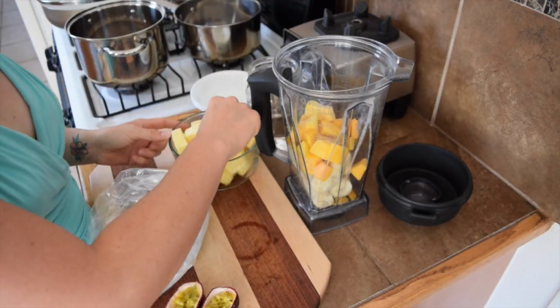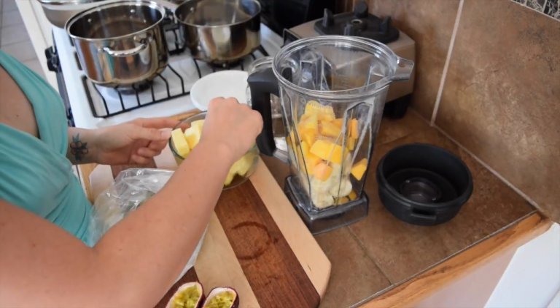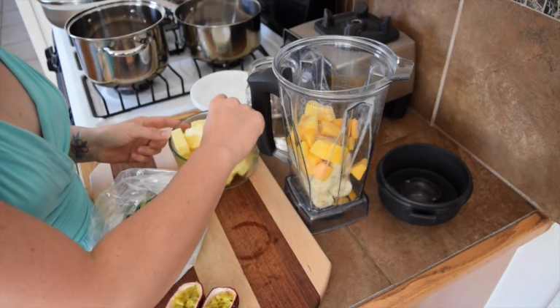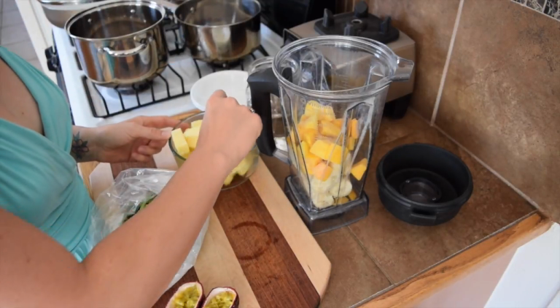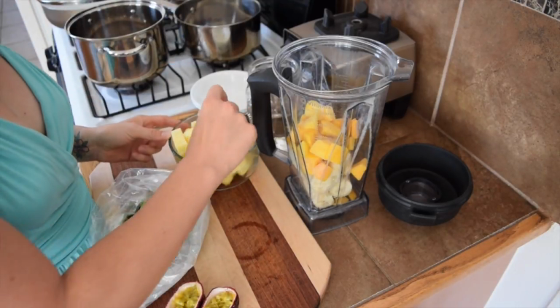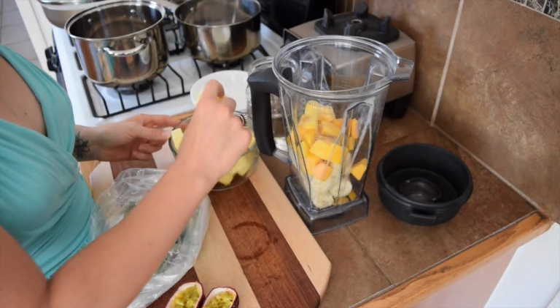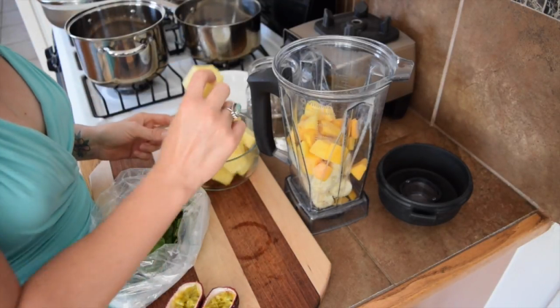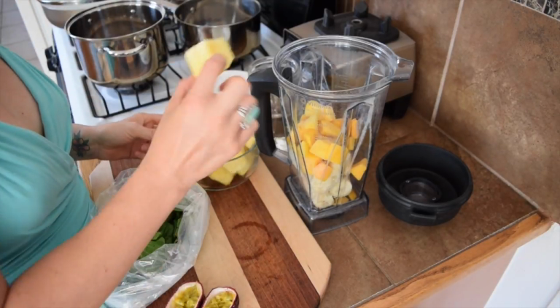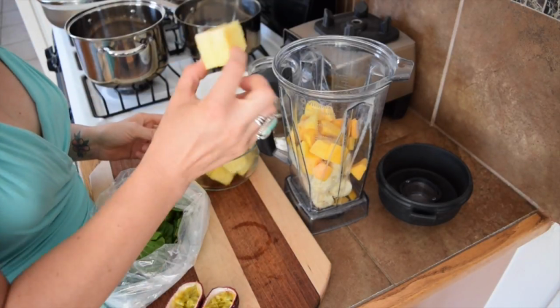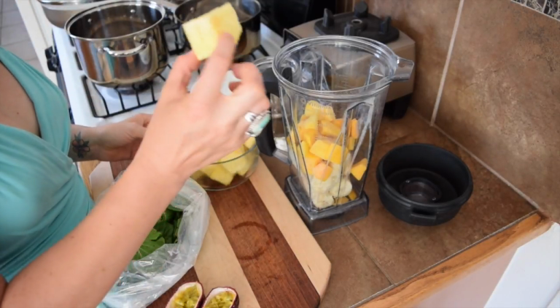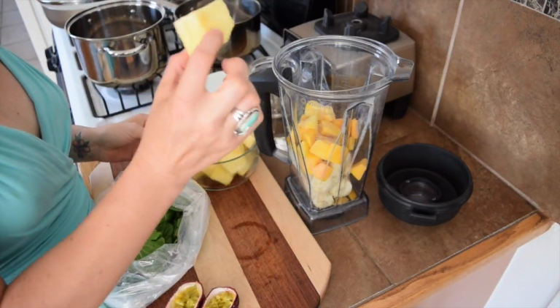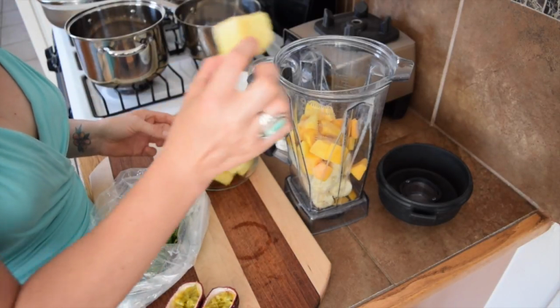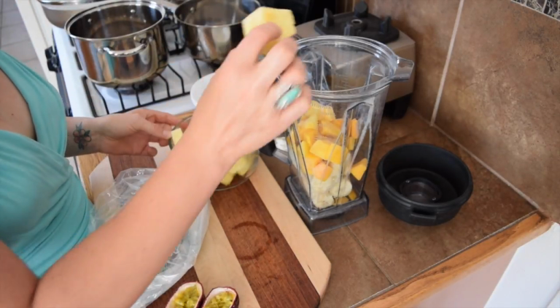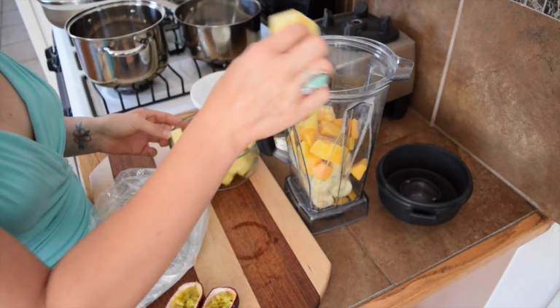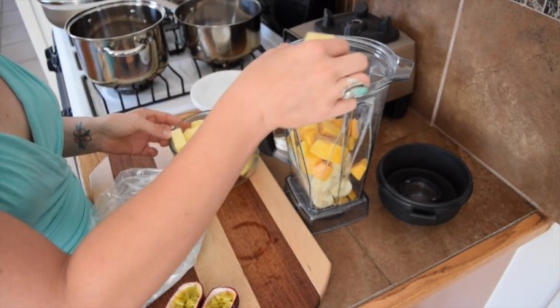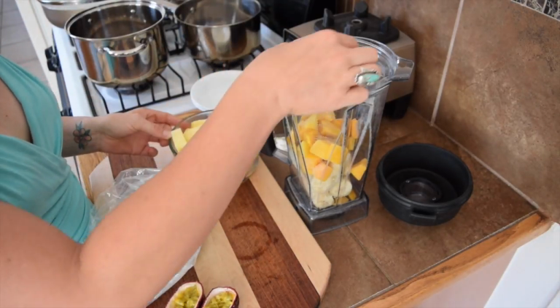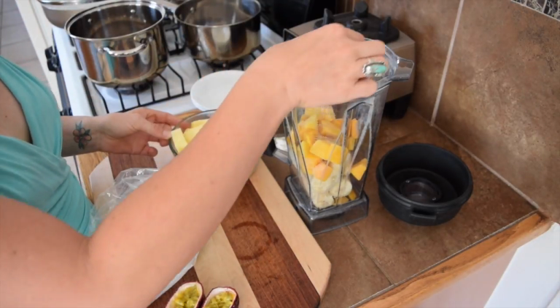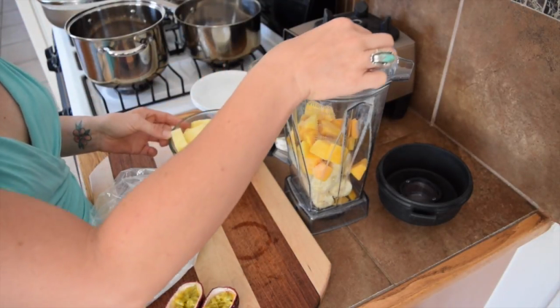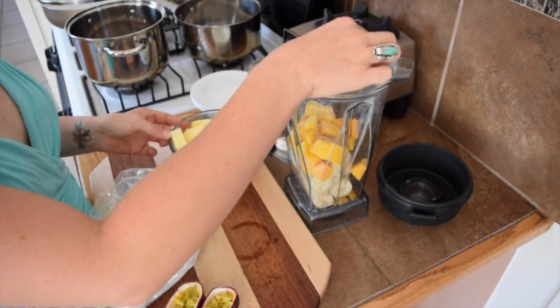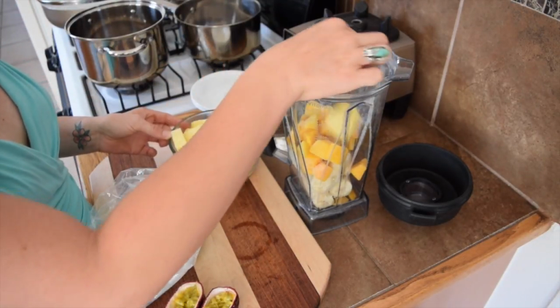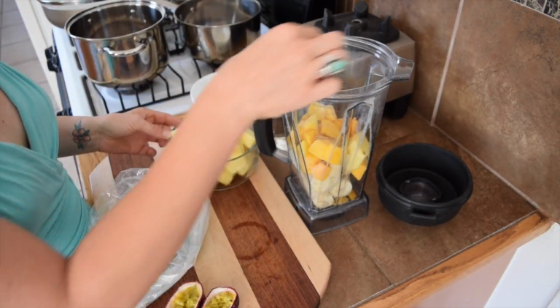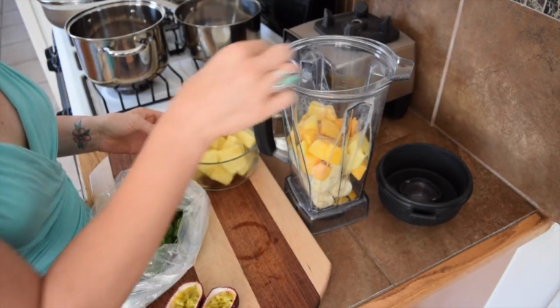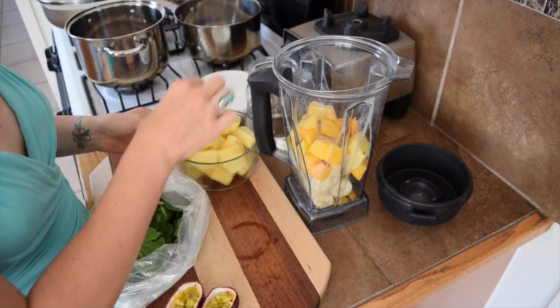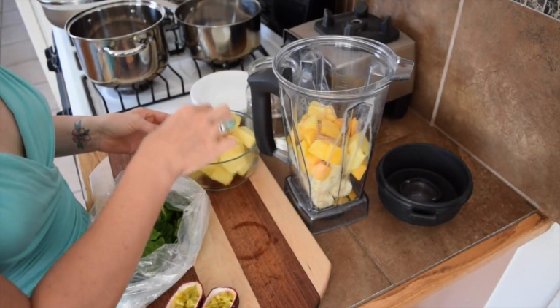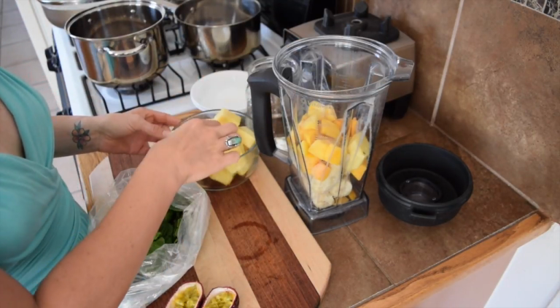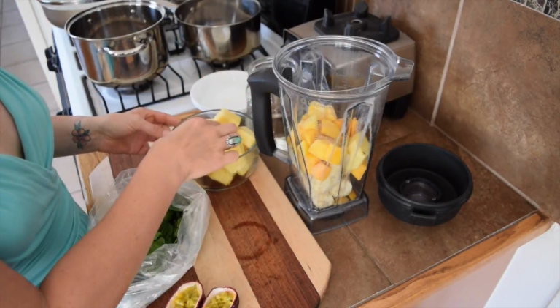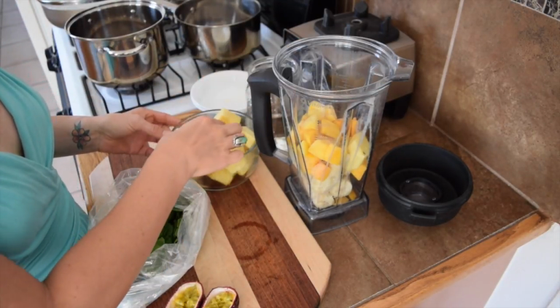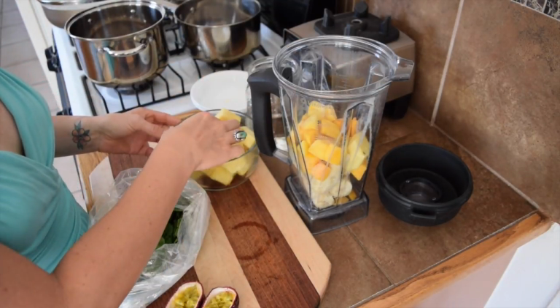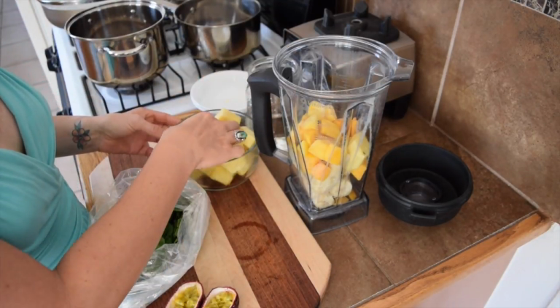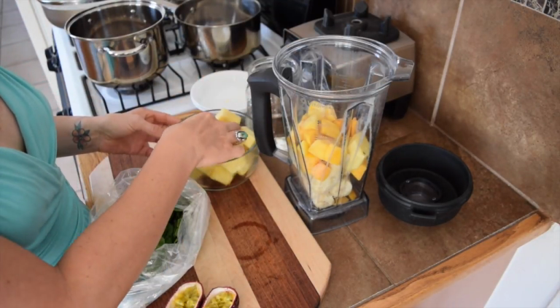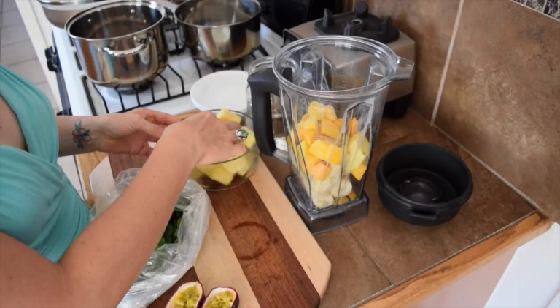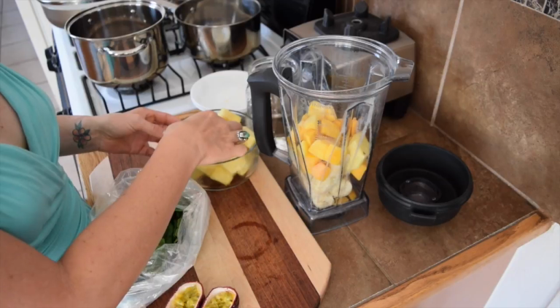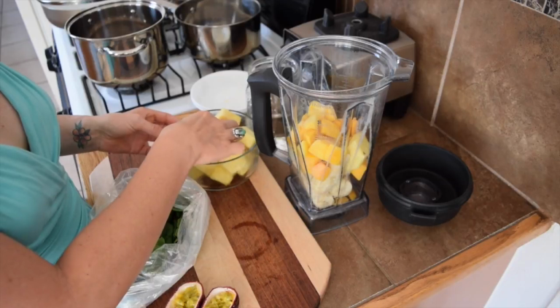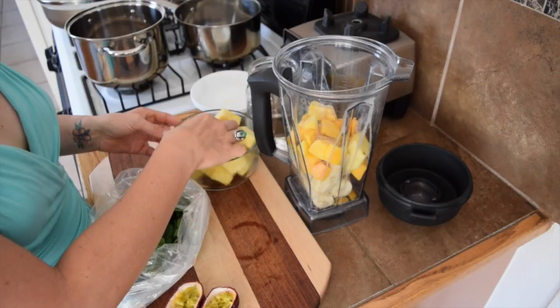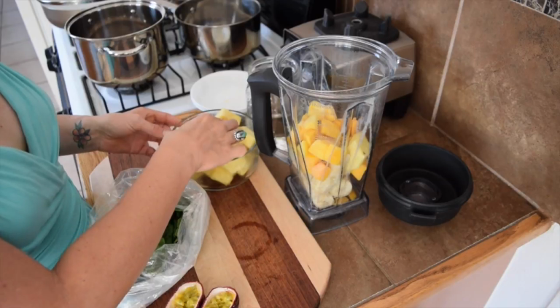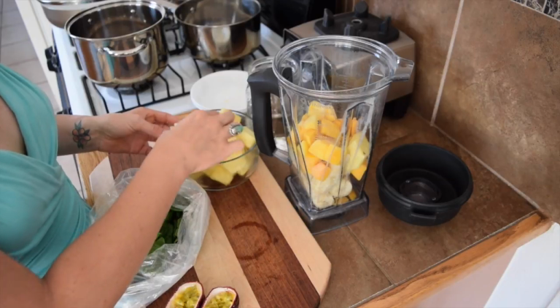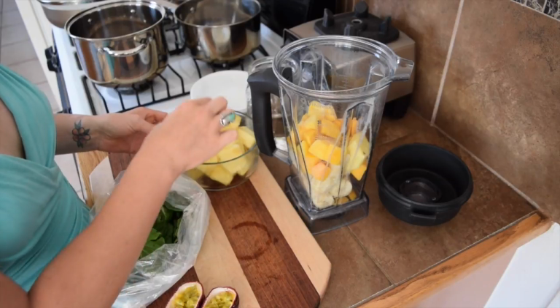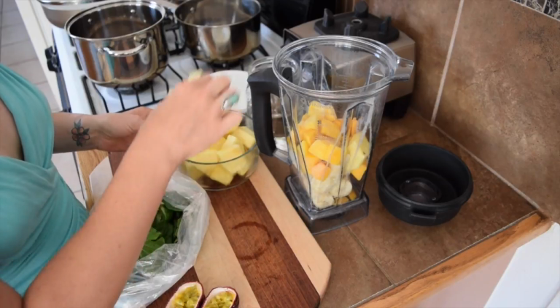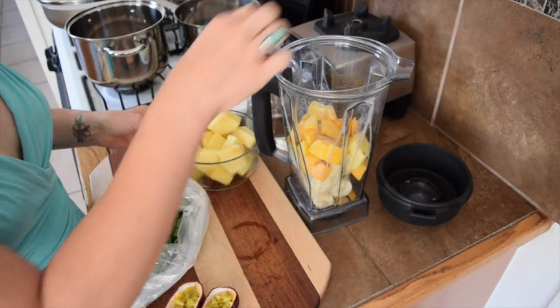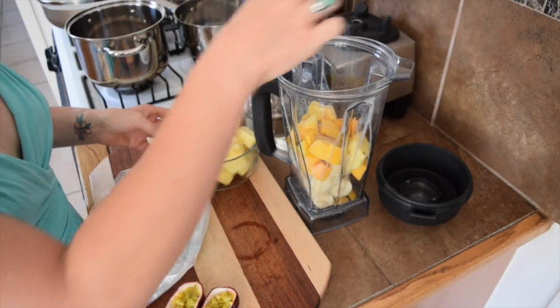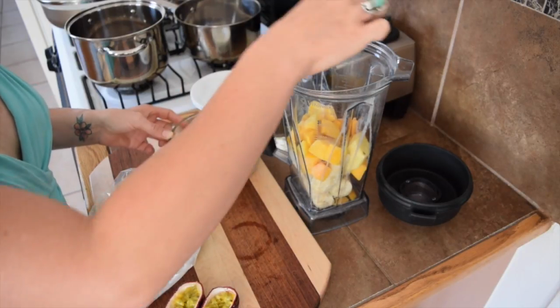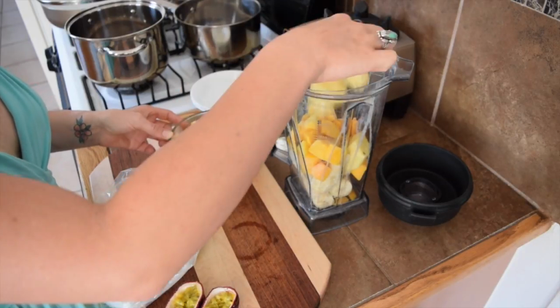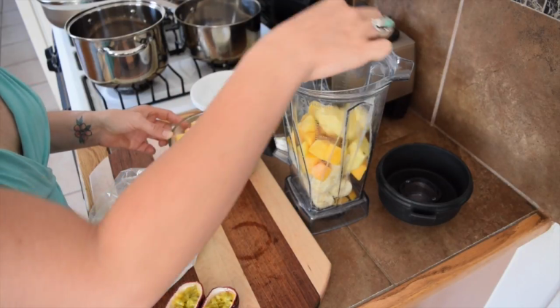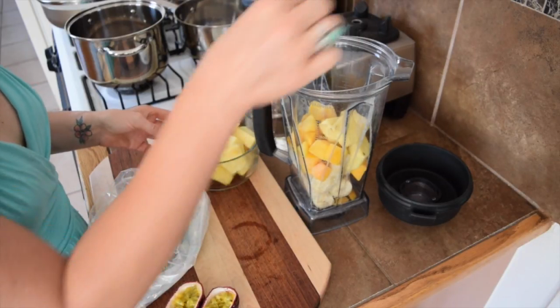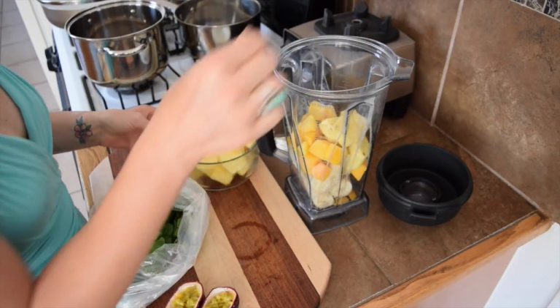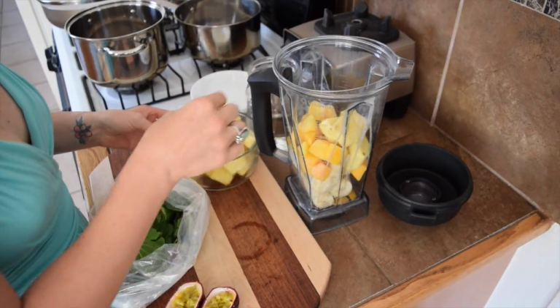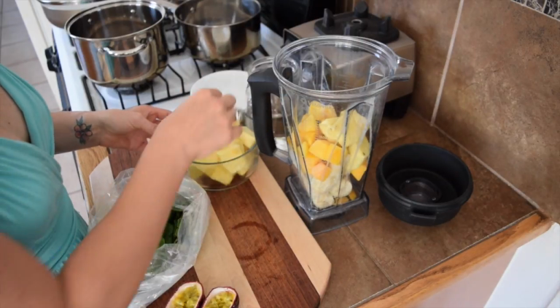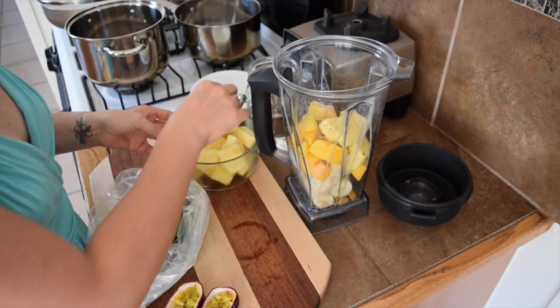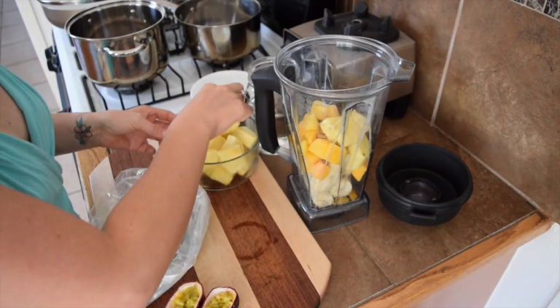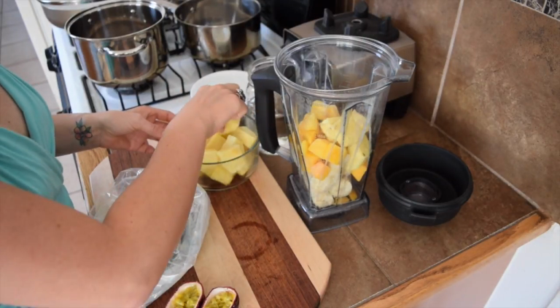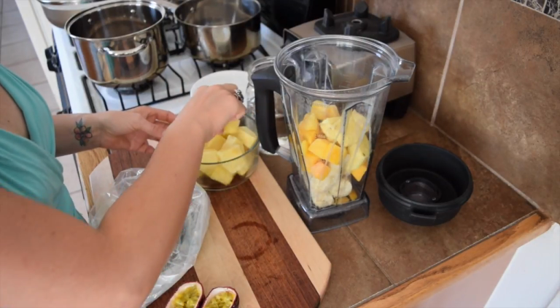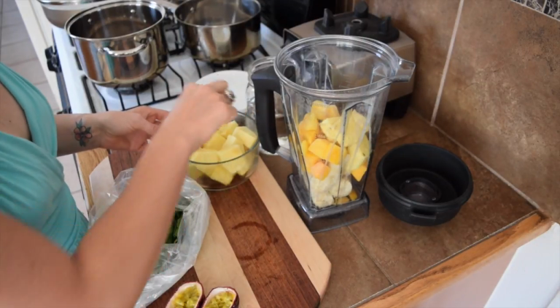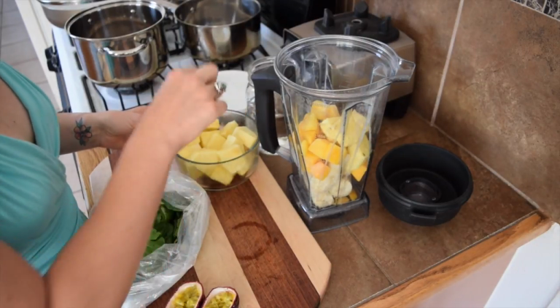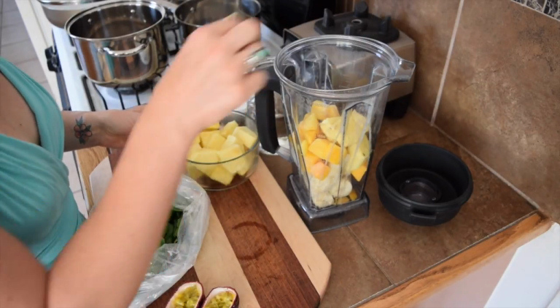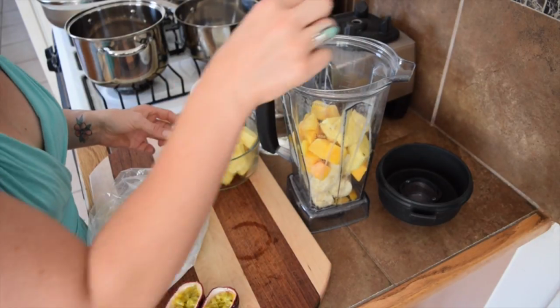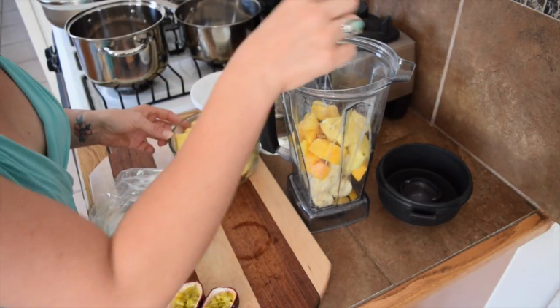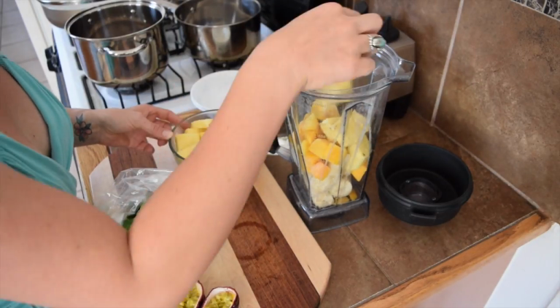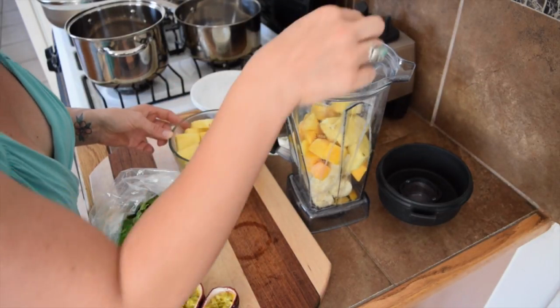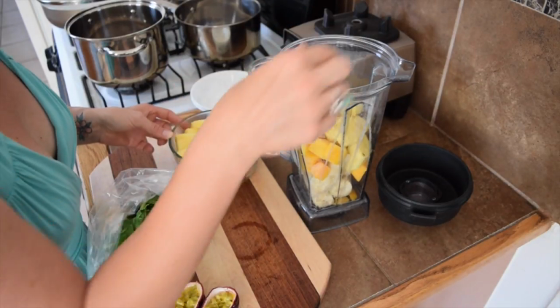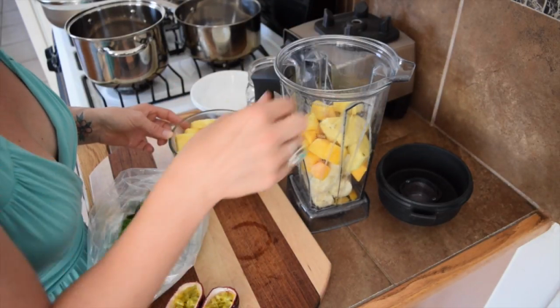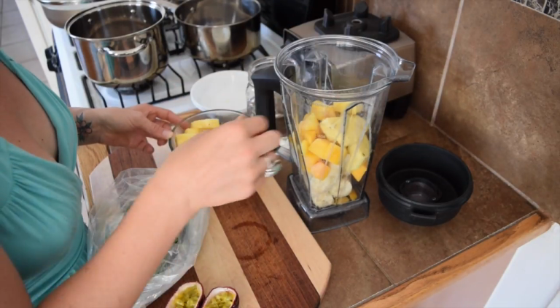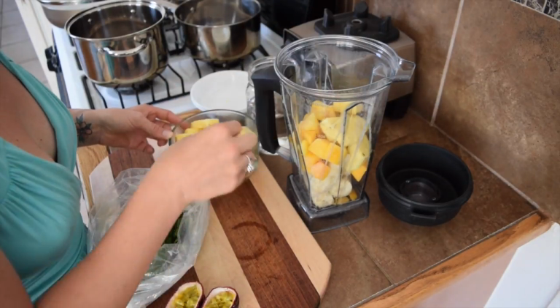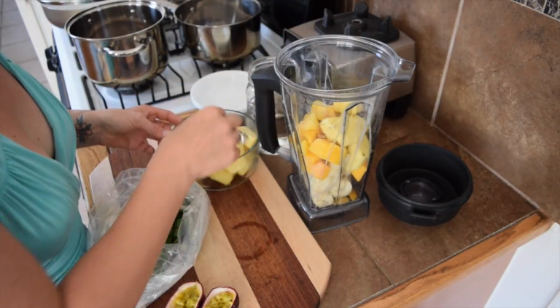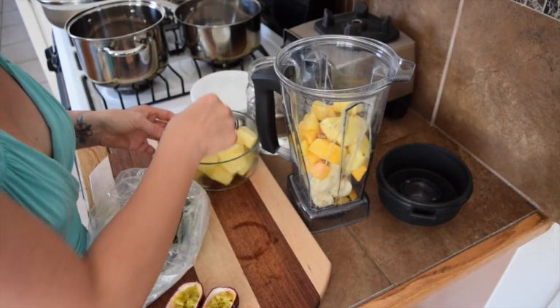And then next I'm going to put about a quarter of a pineapple in, or about a cup — either one is fine.